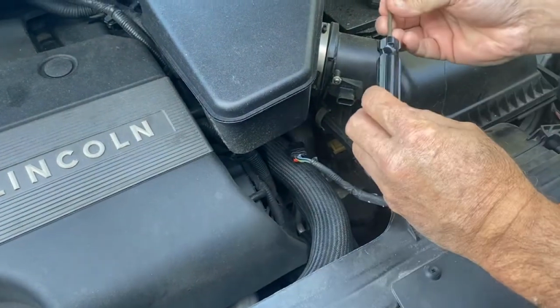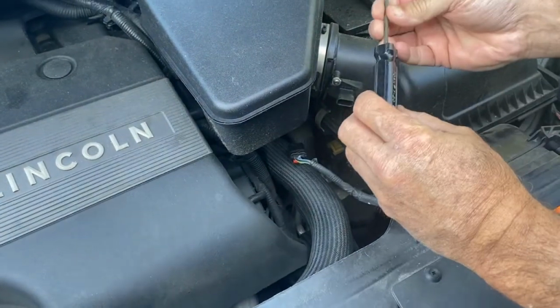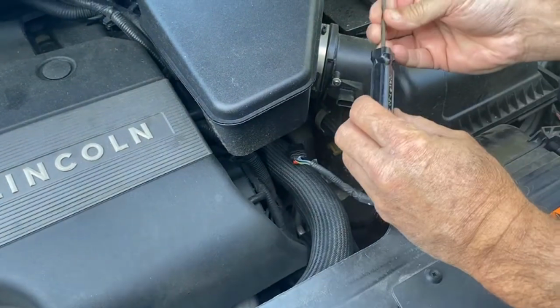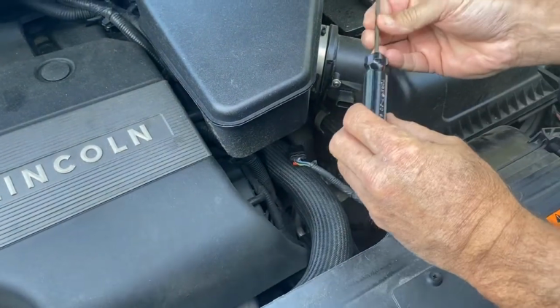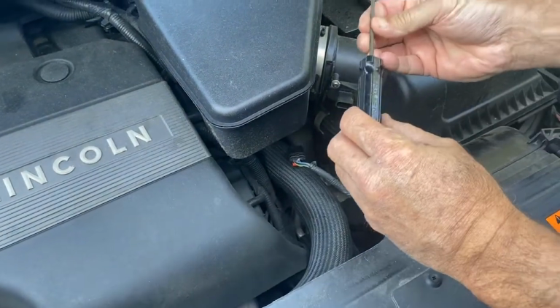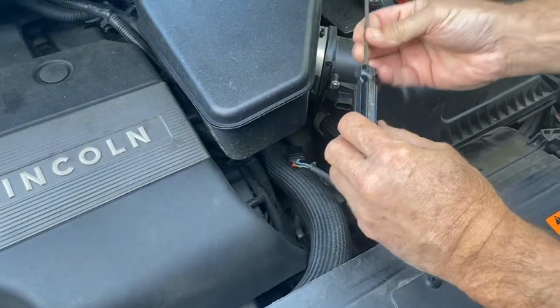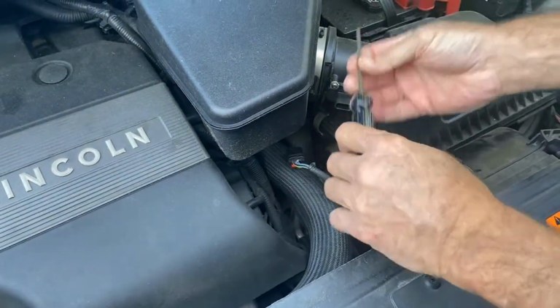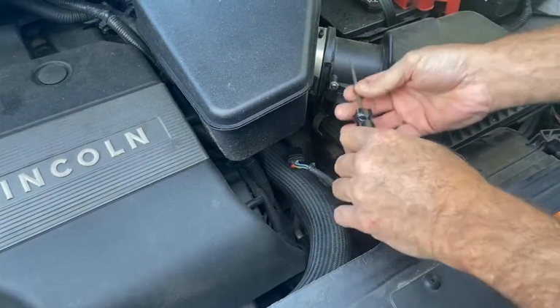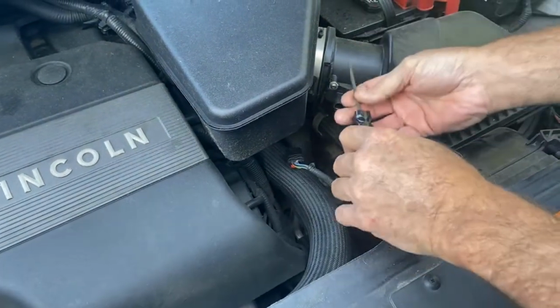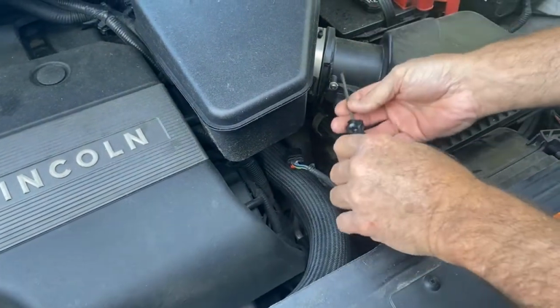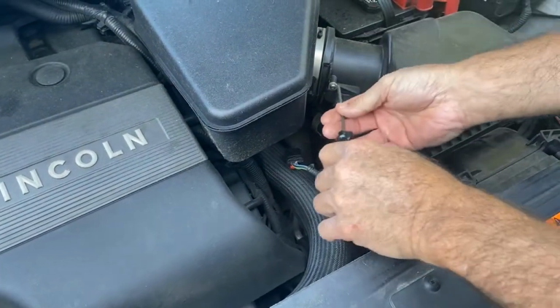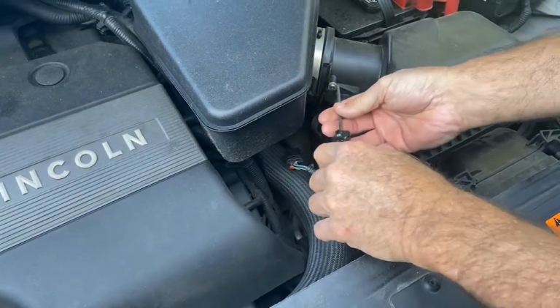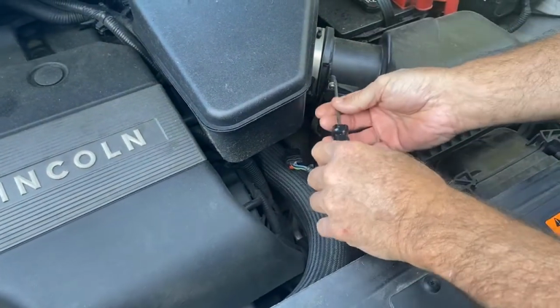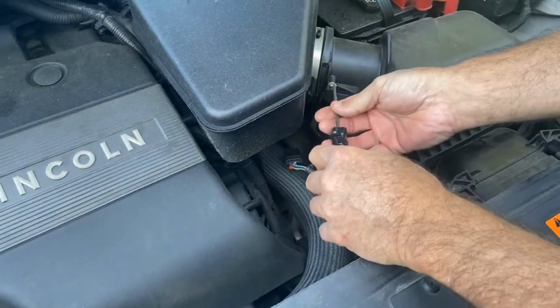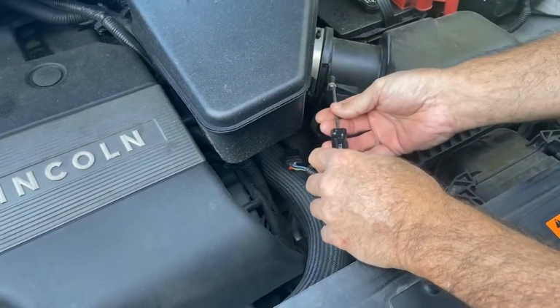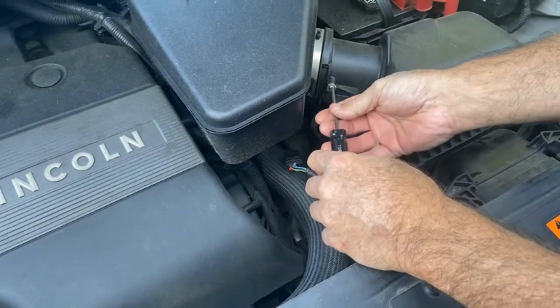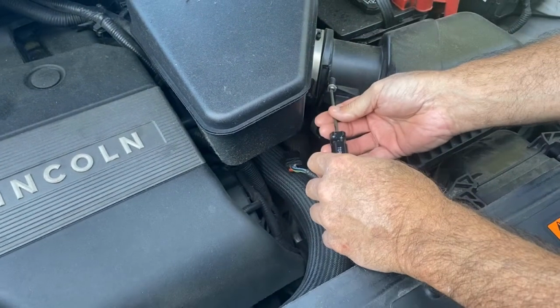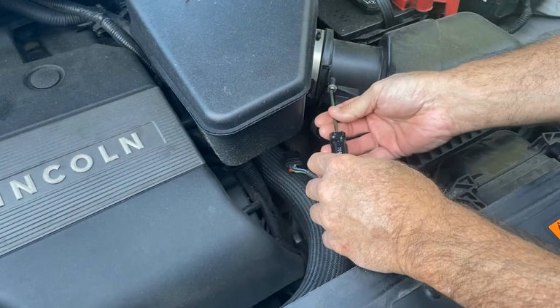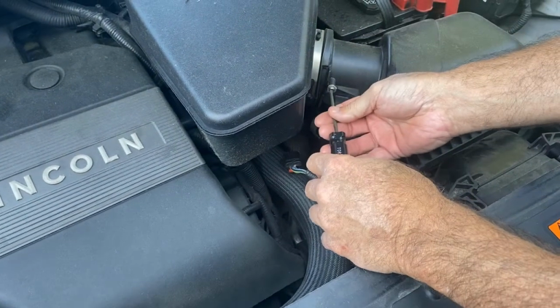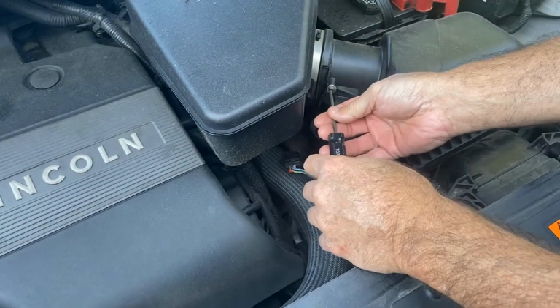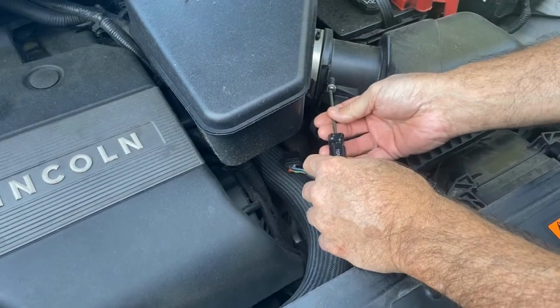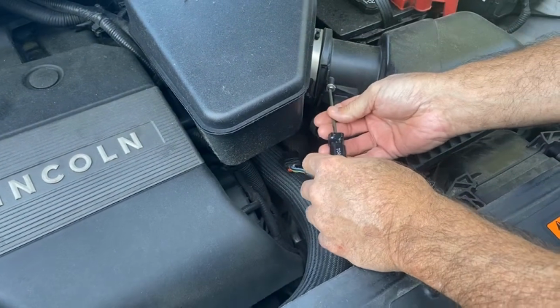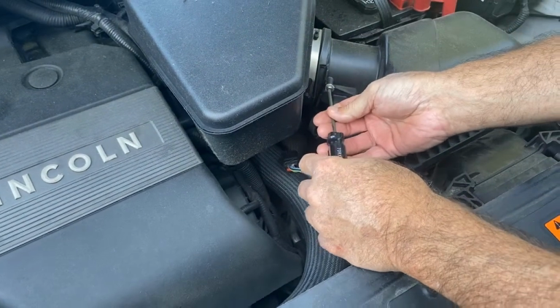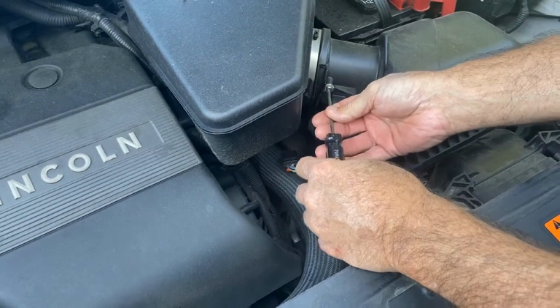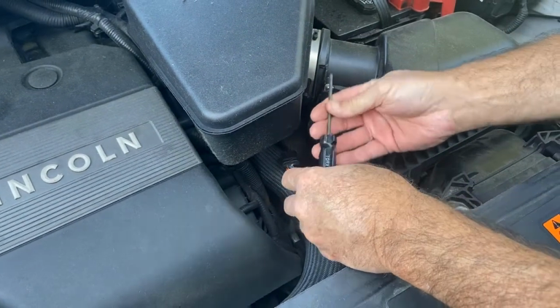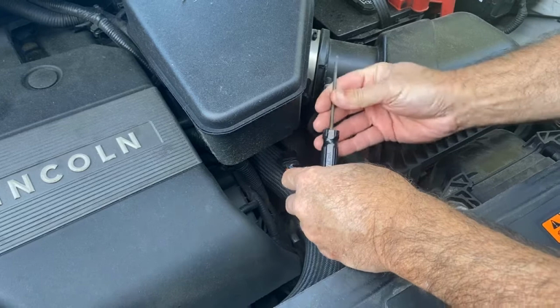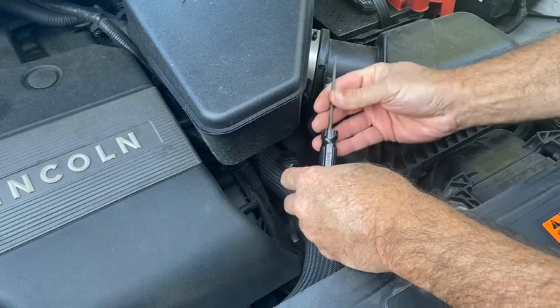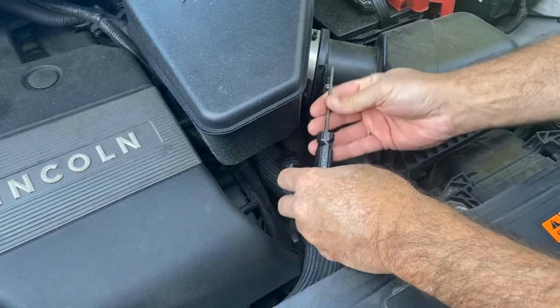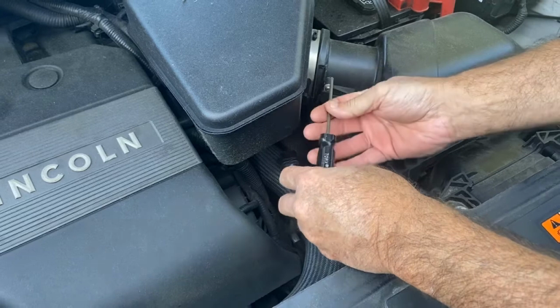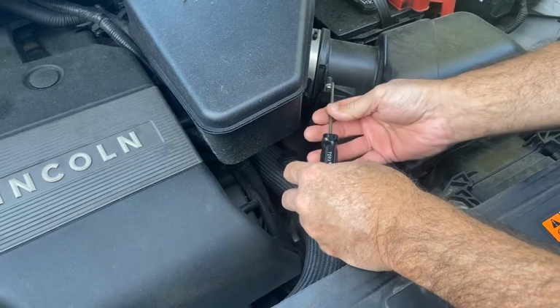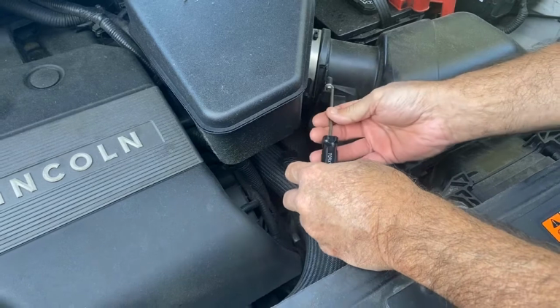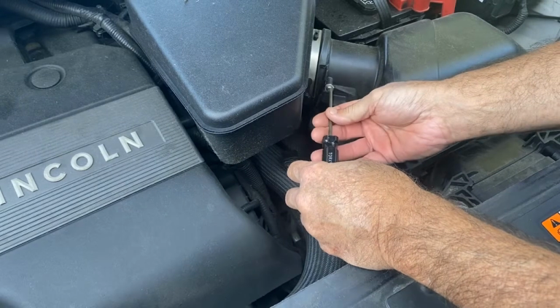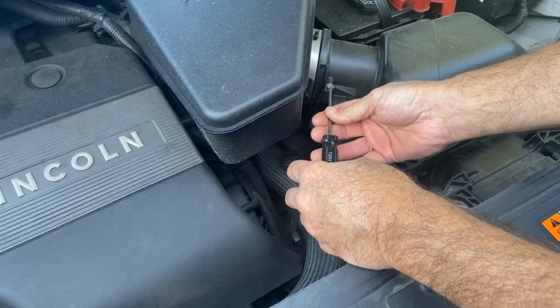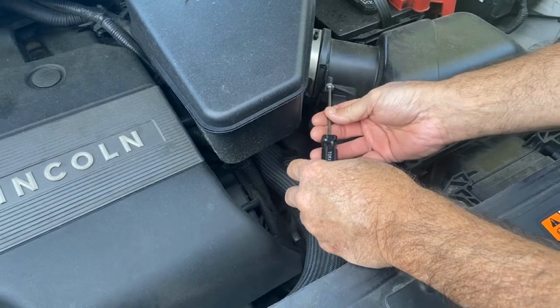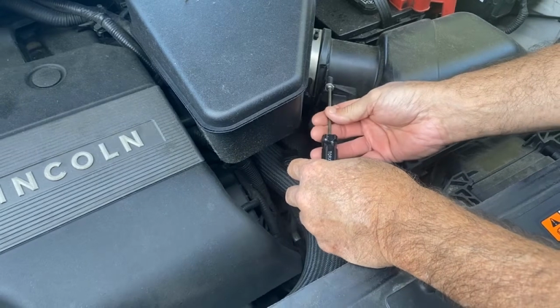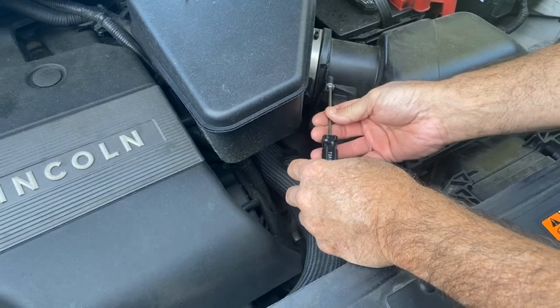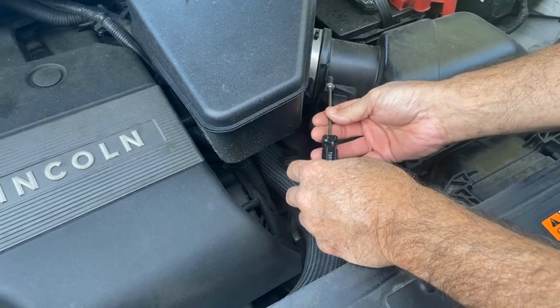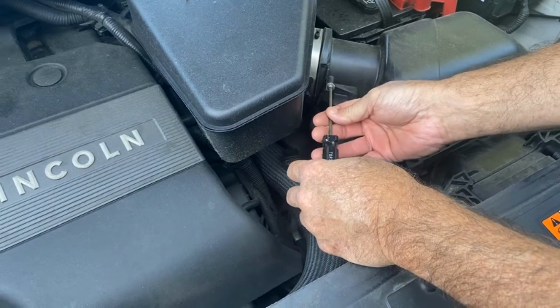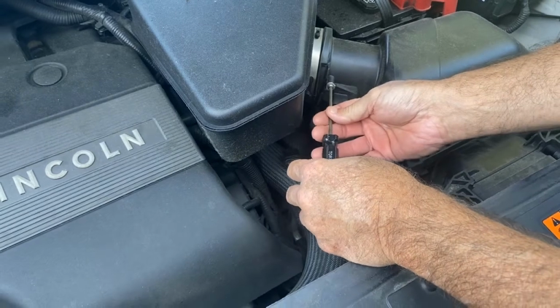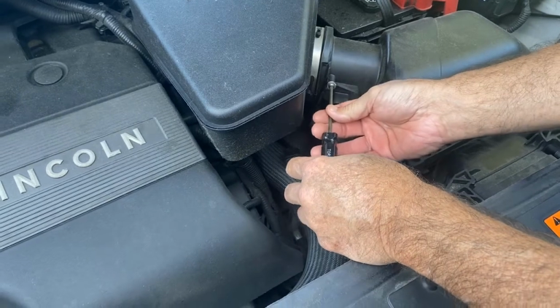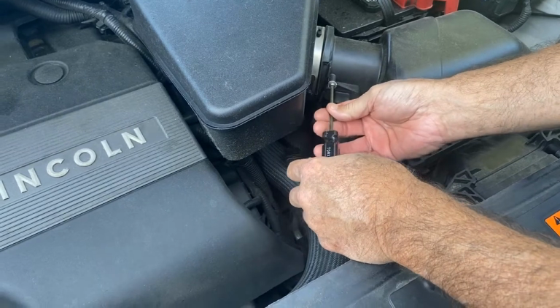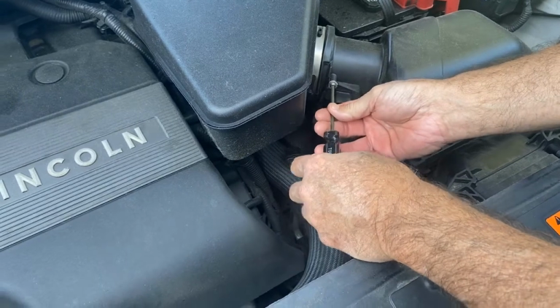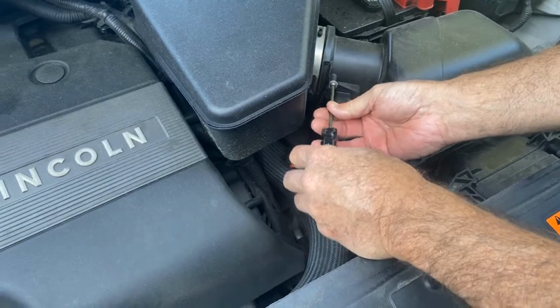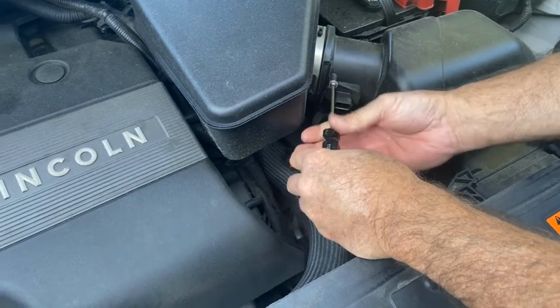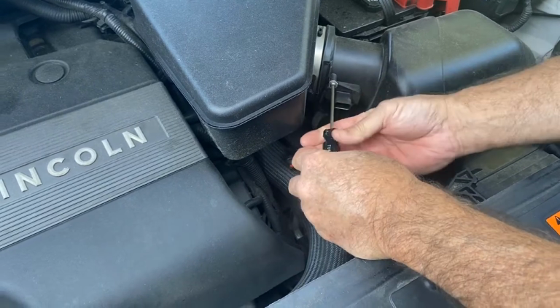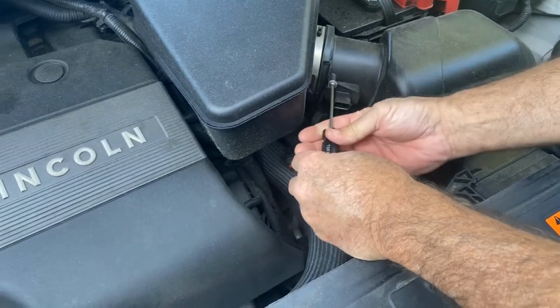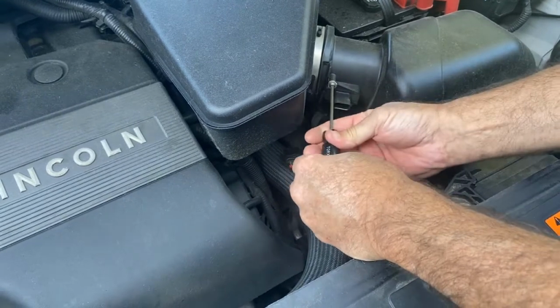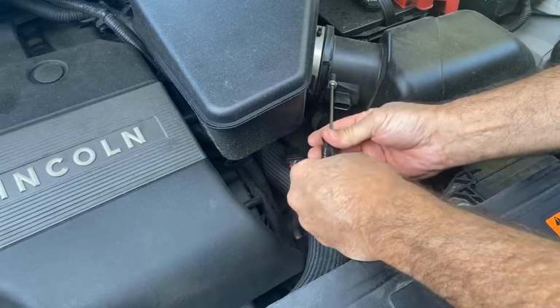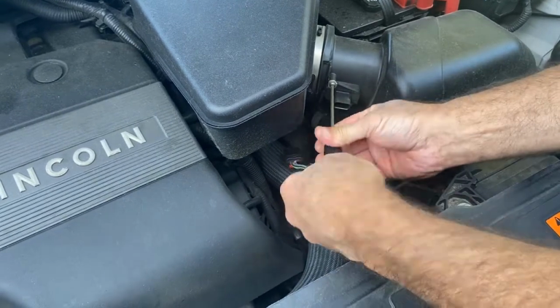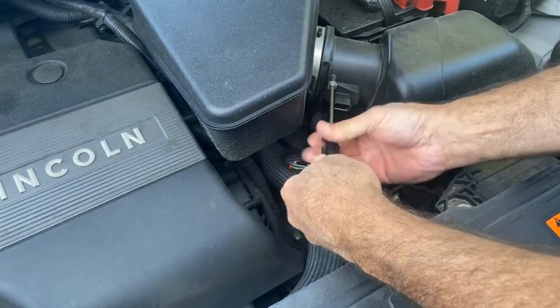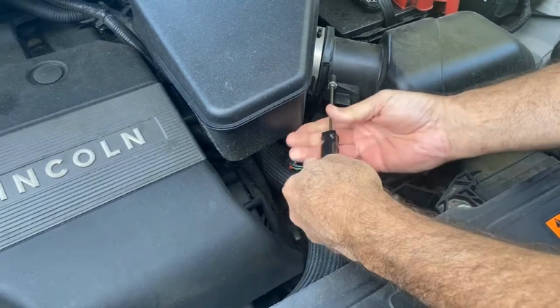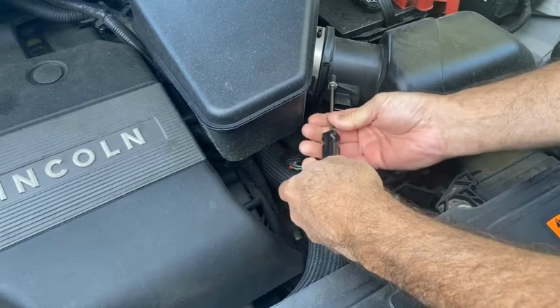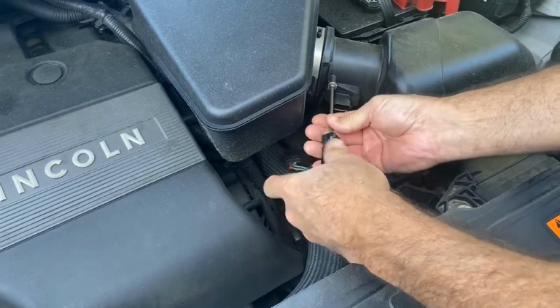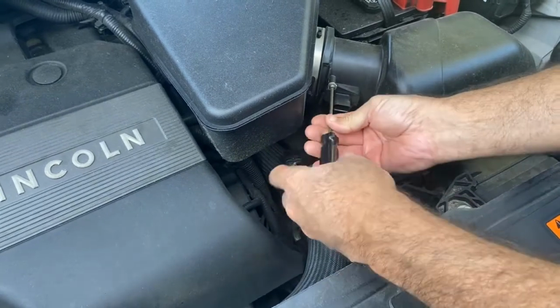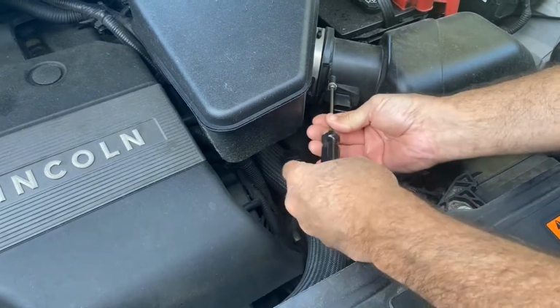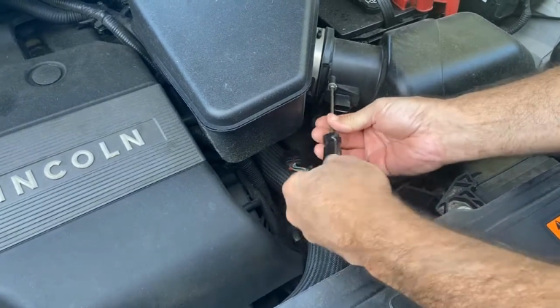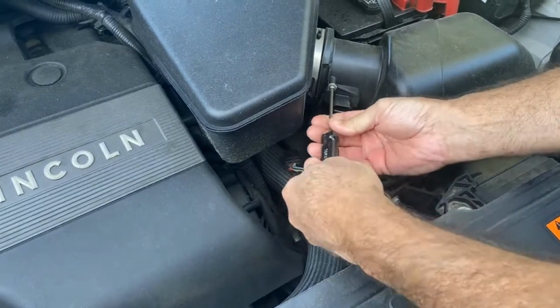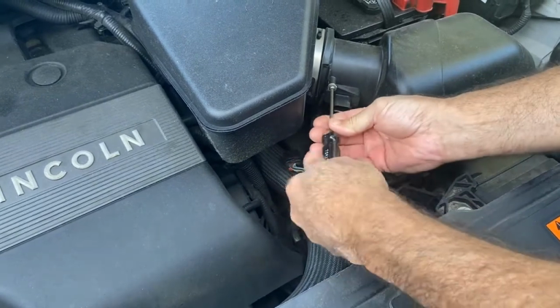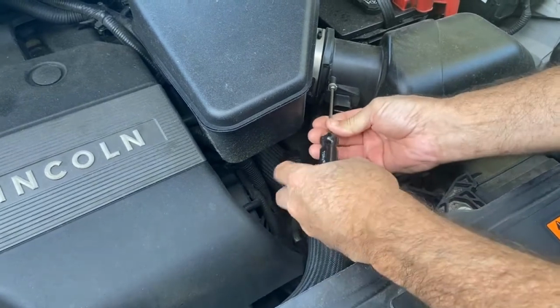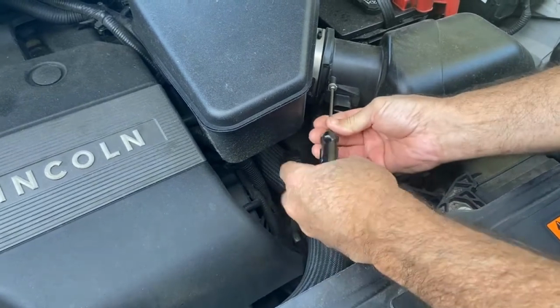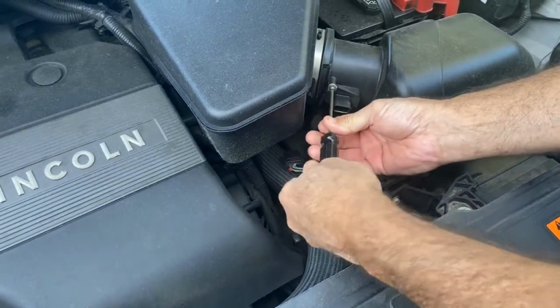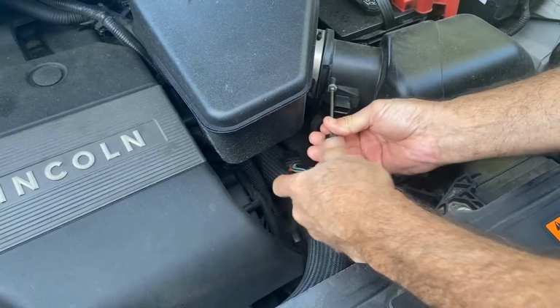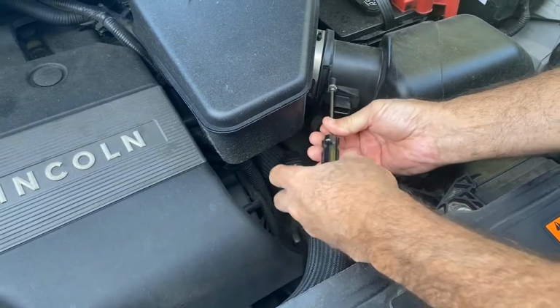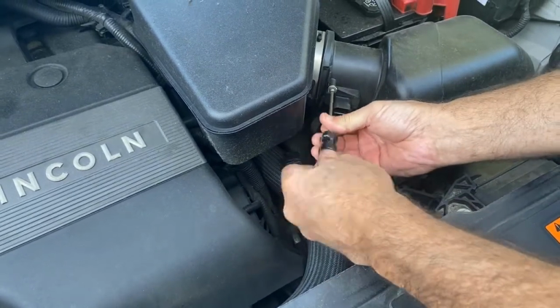Now you could use a socket, but I just happen to have this — it's T20. So I just remove these.